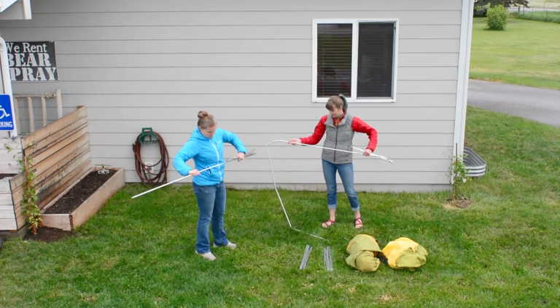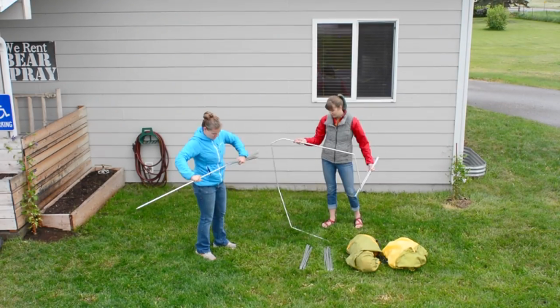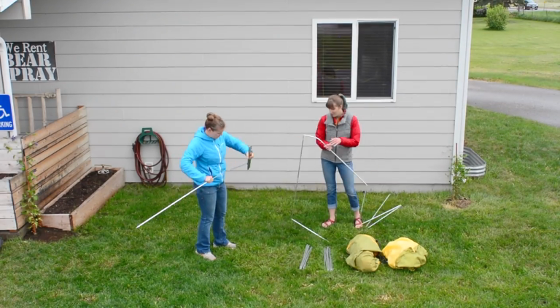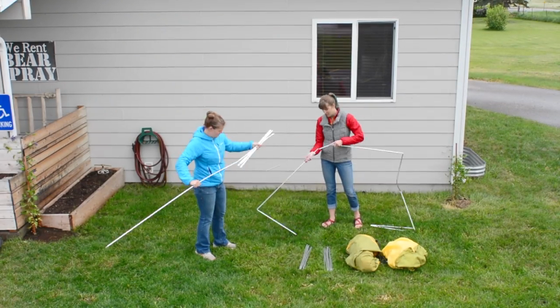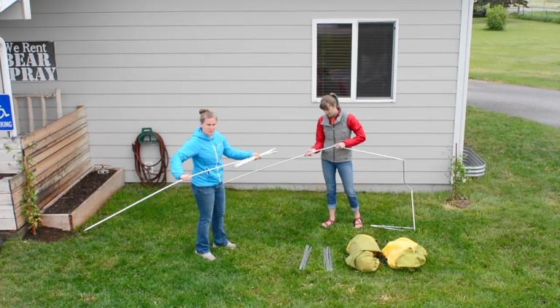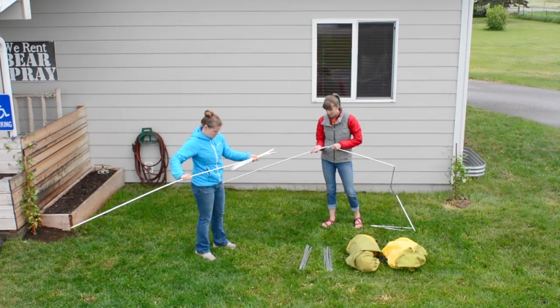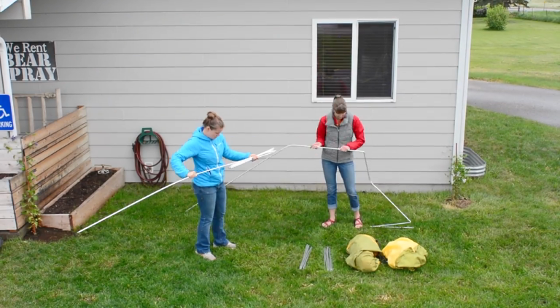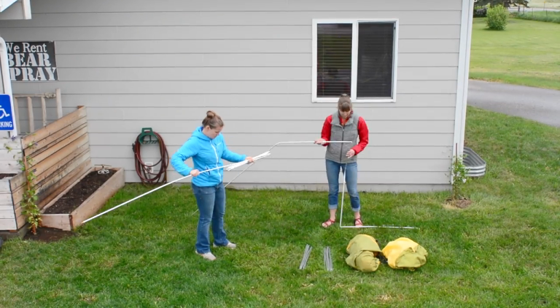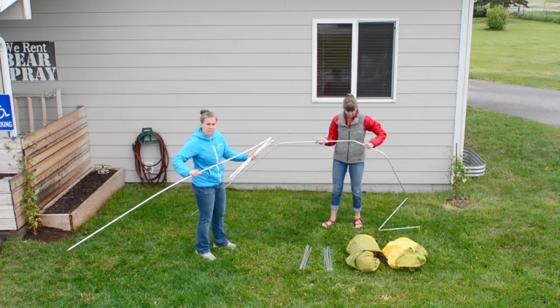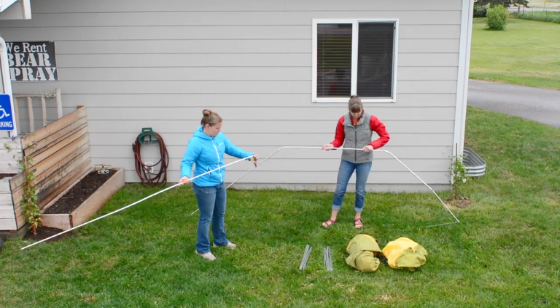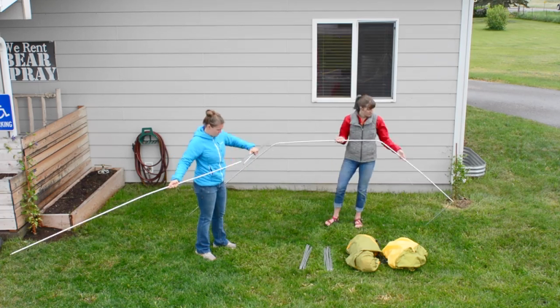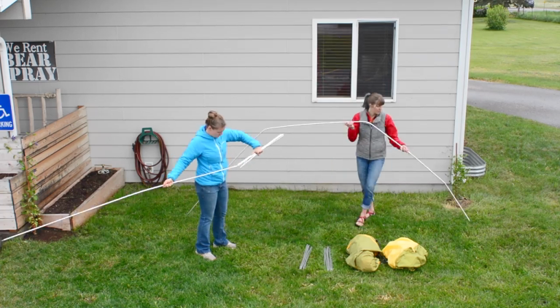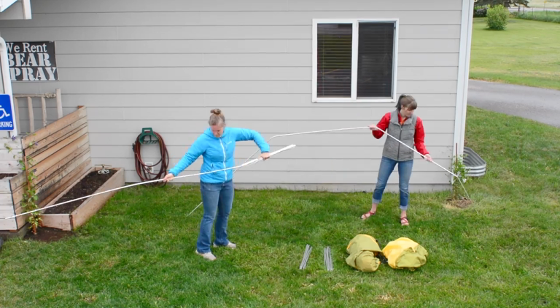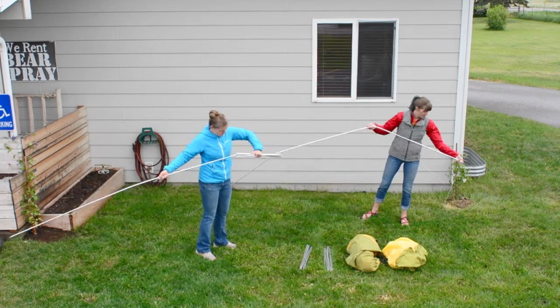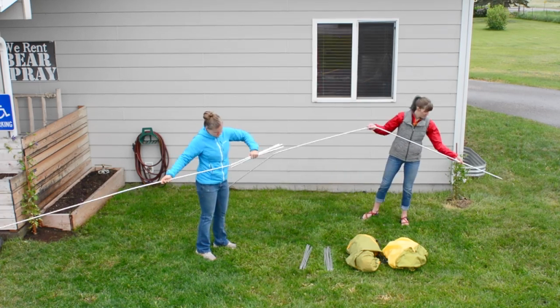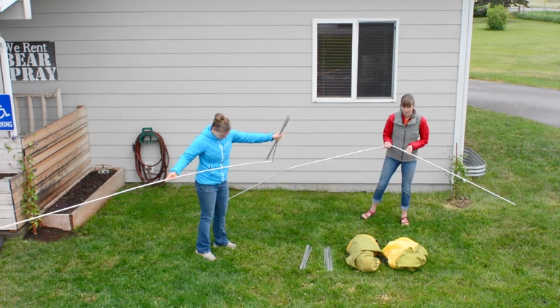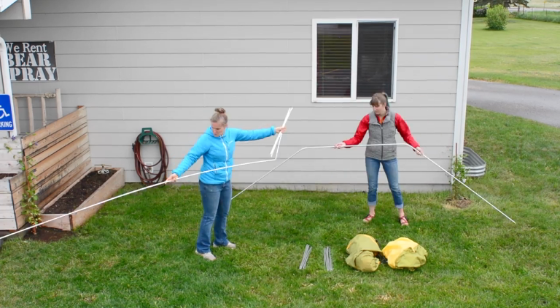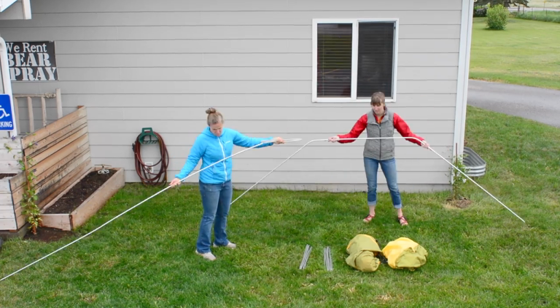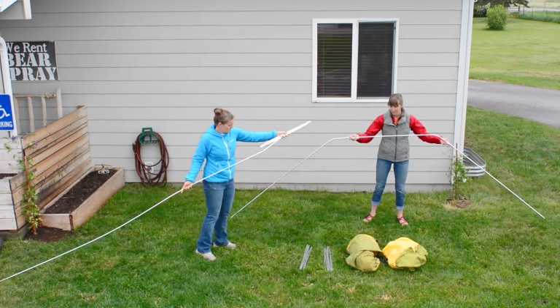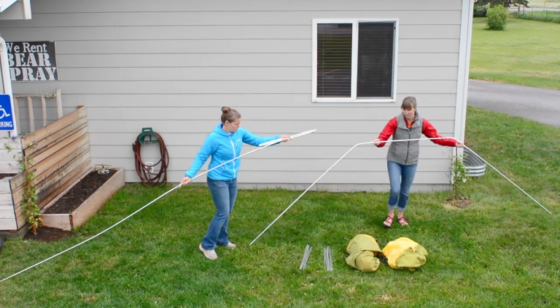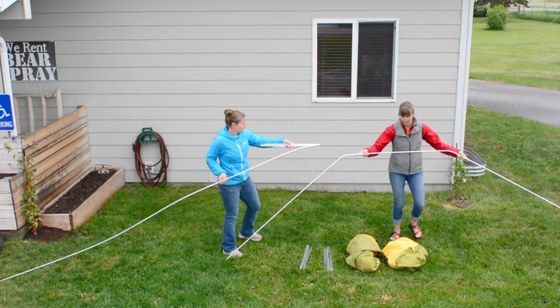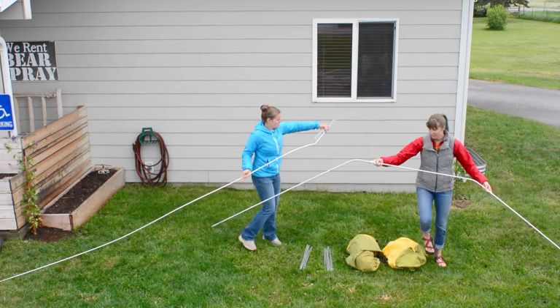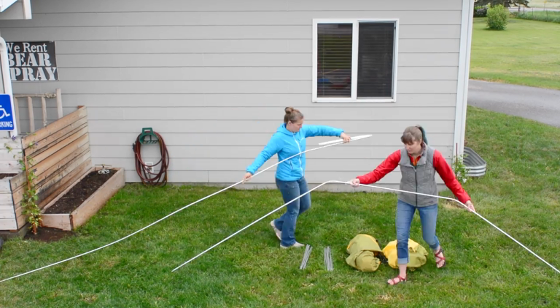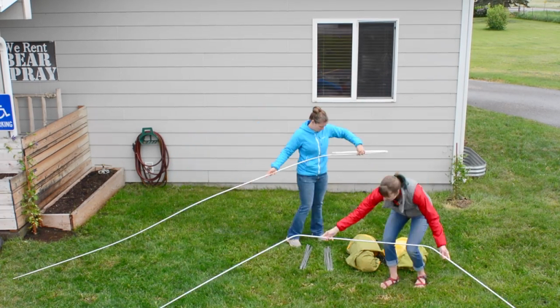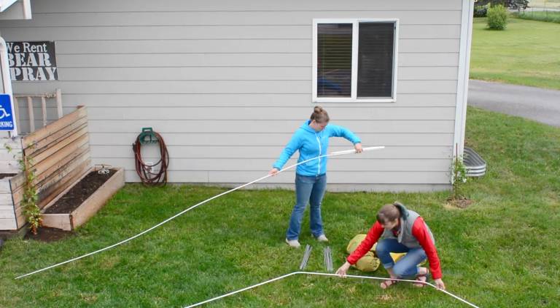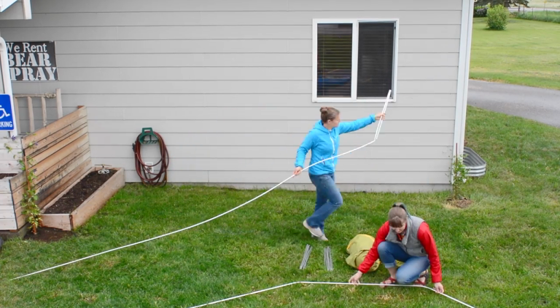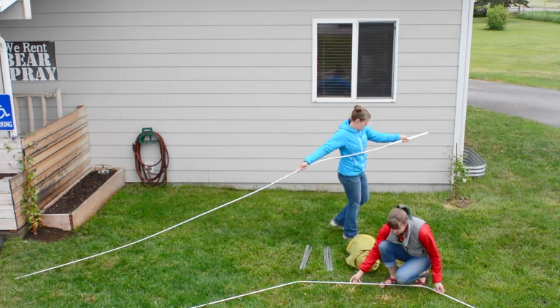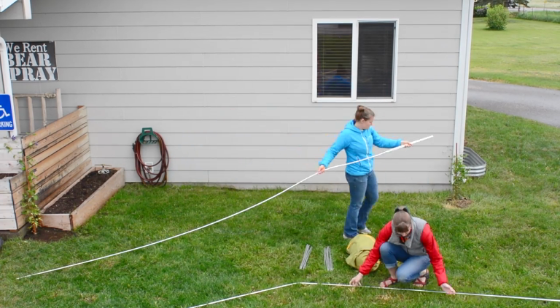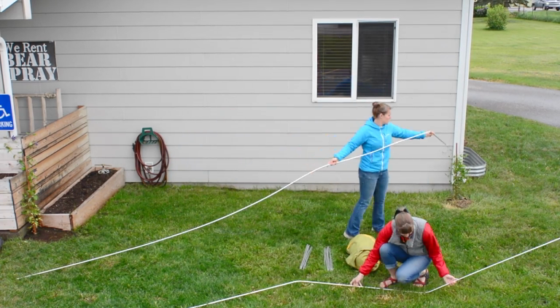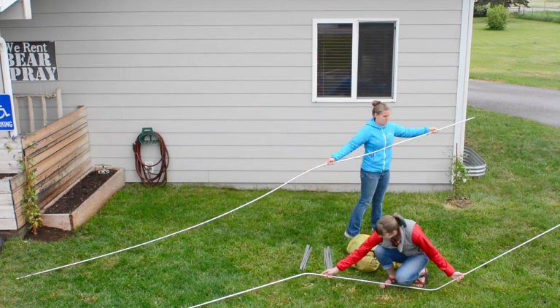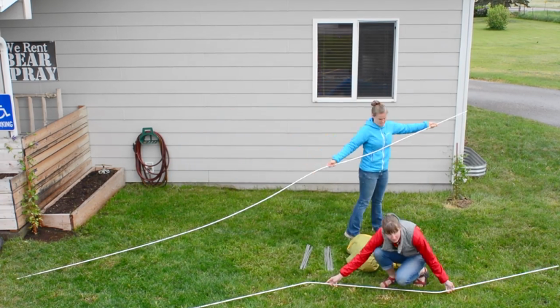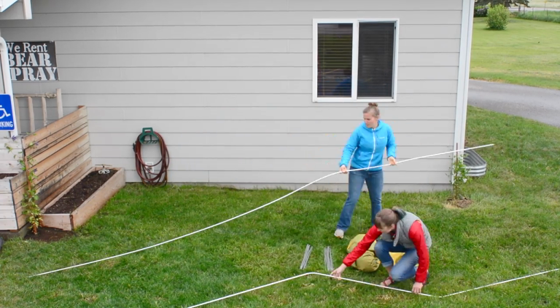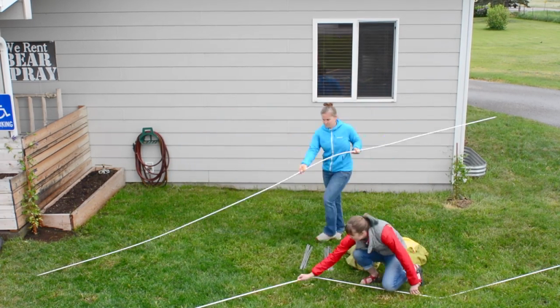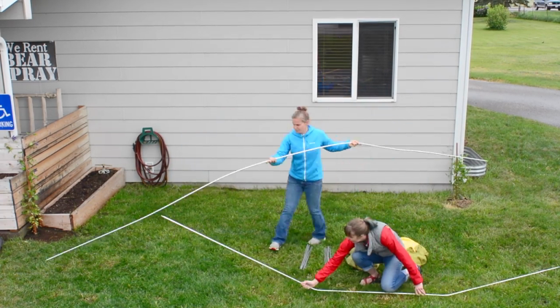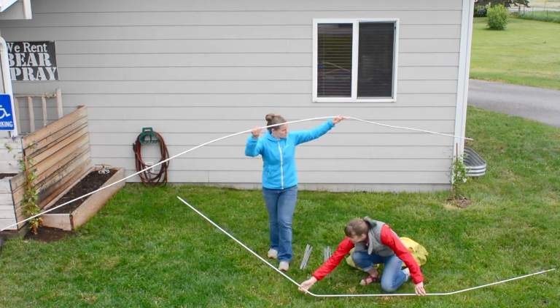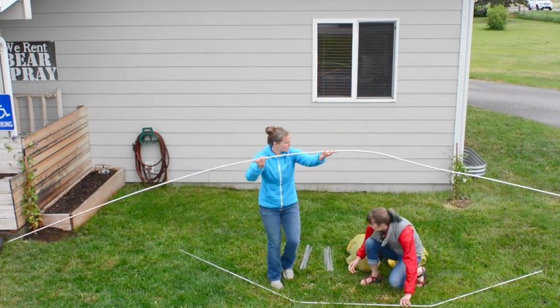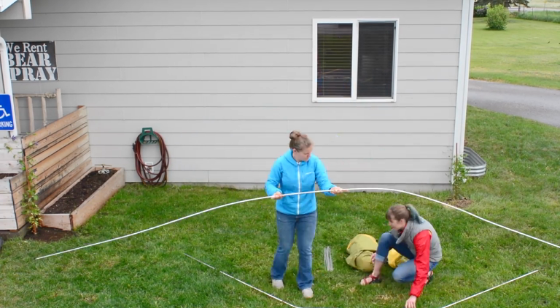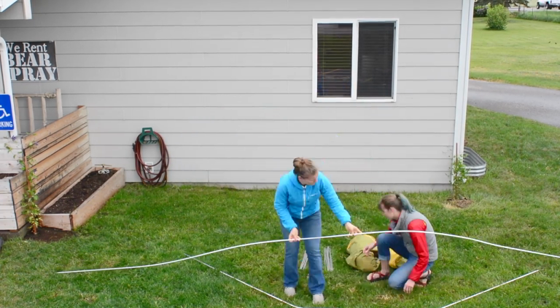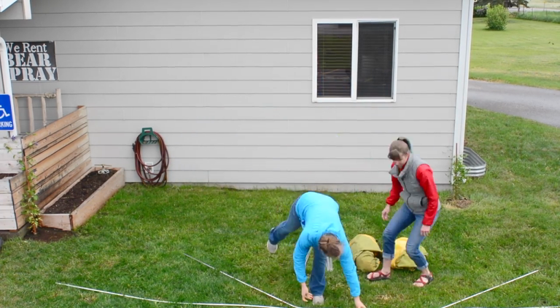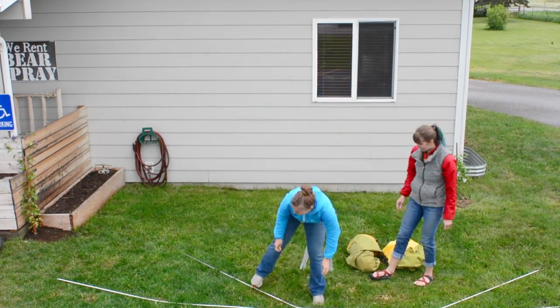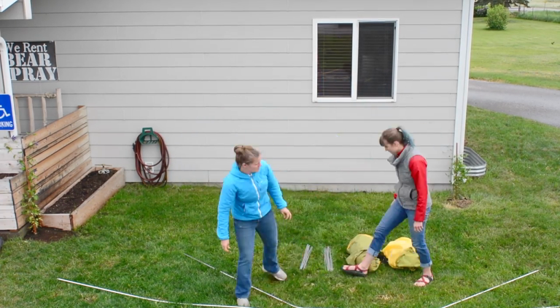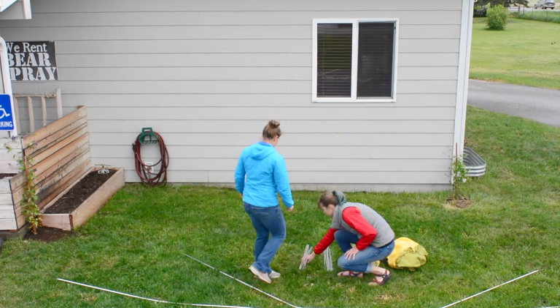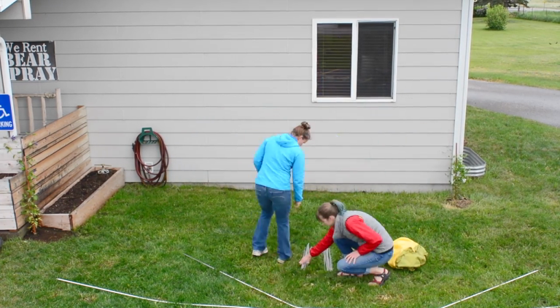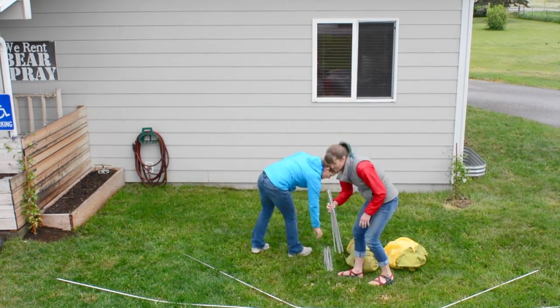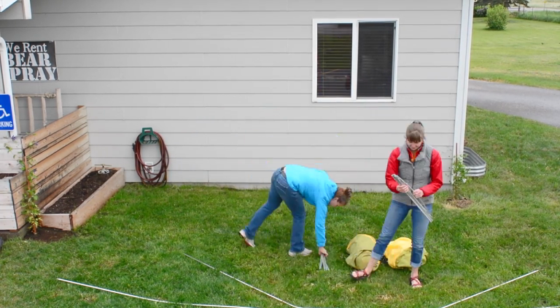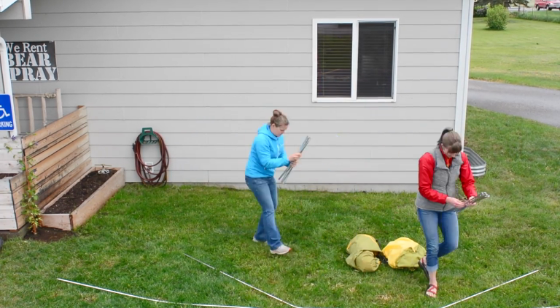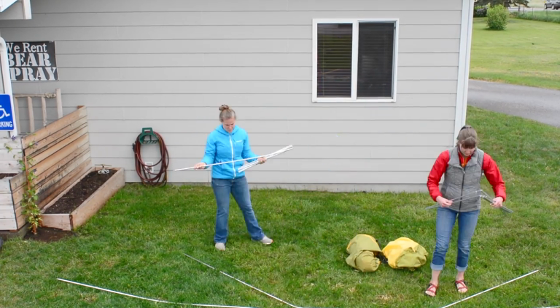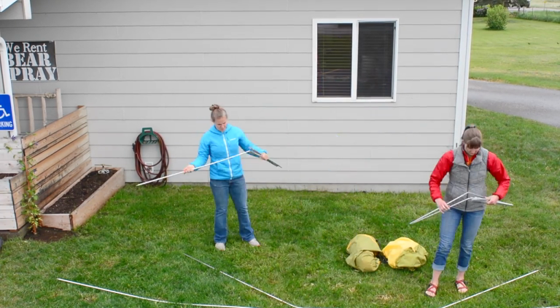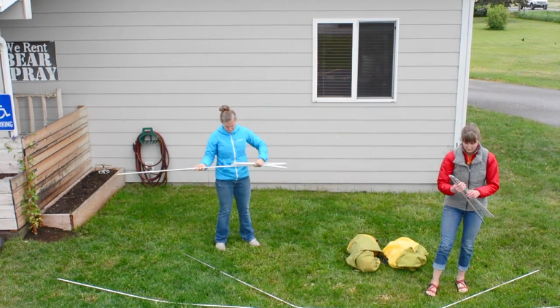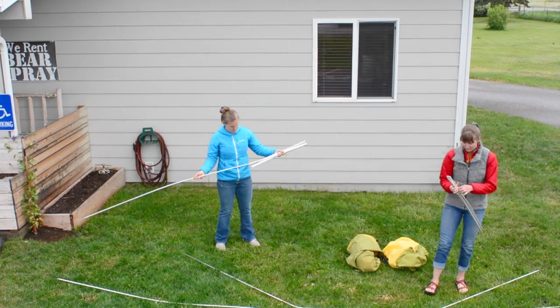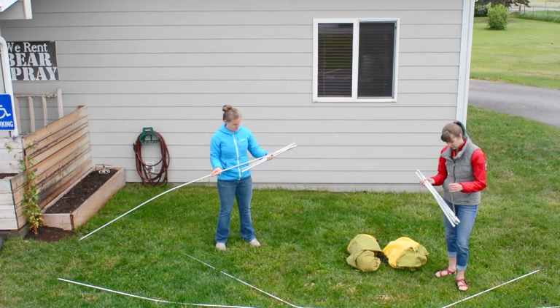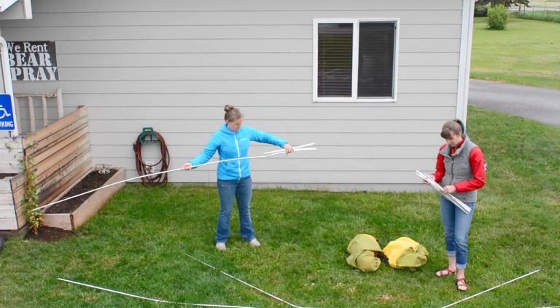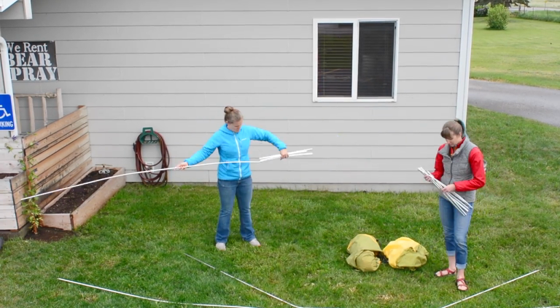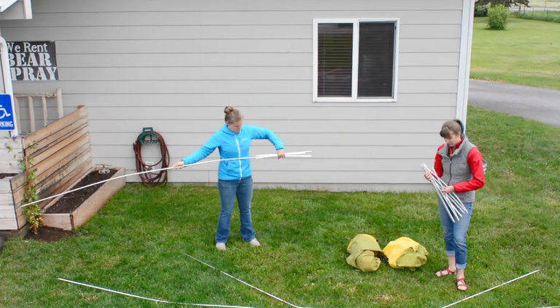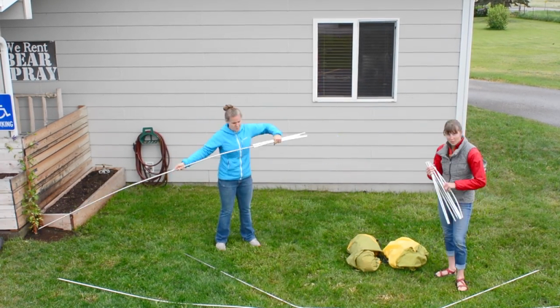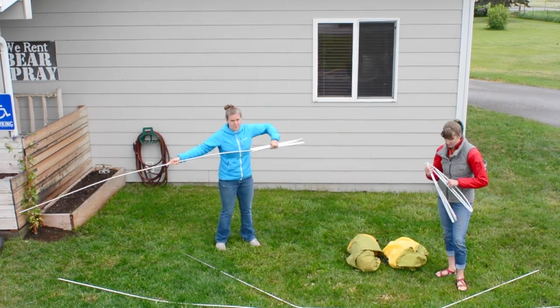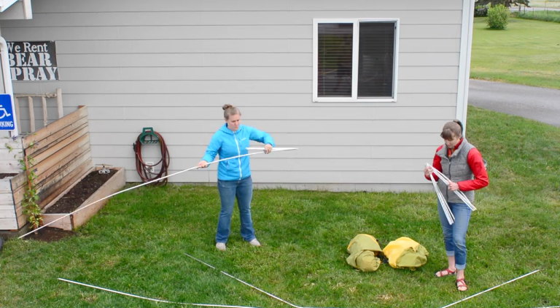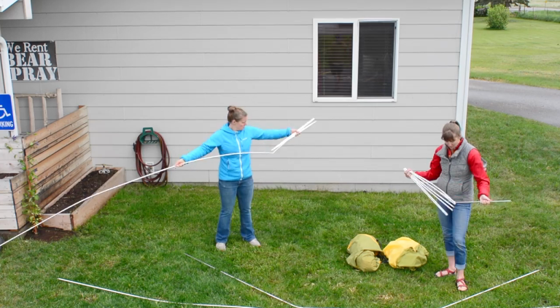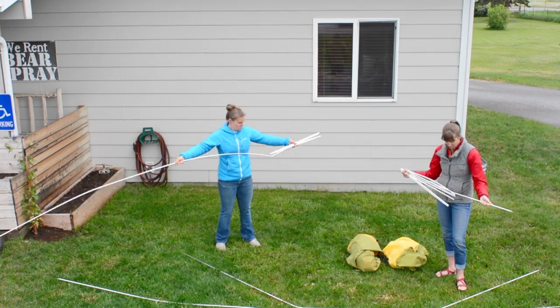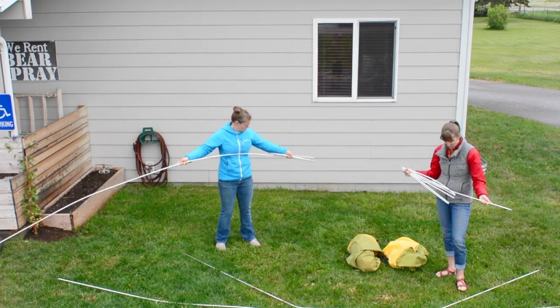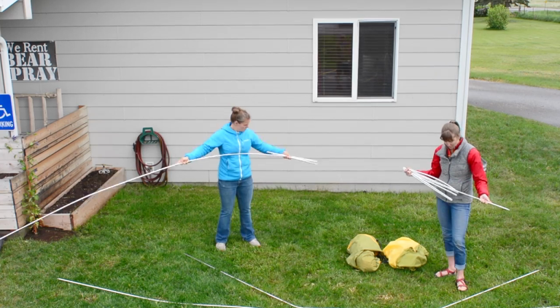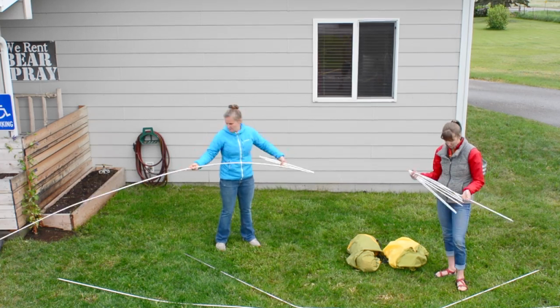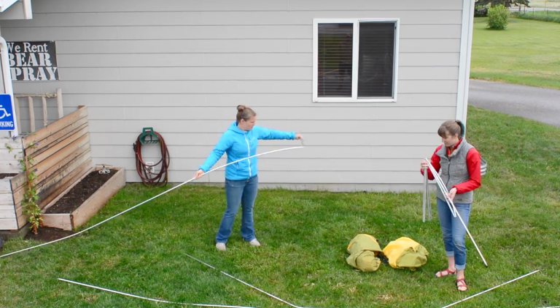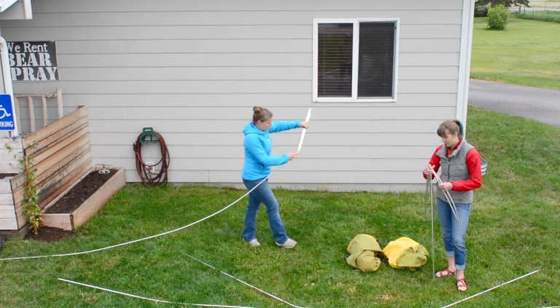Assemble the four poles provided: three silver poles of the same length and one pre-bent silver pole.